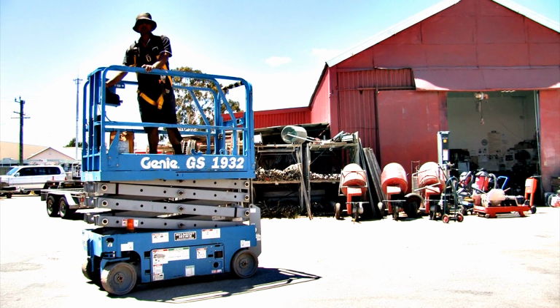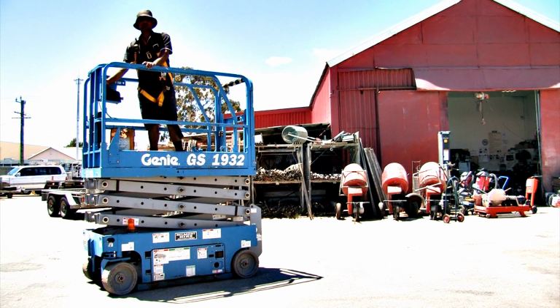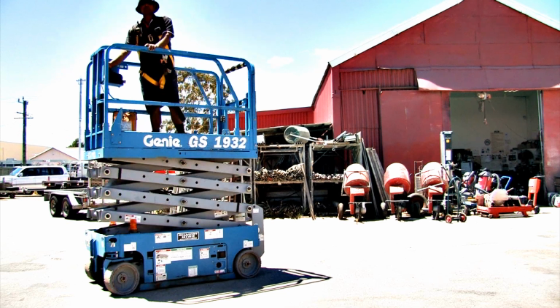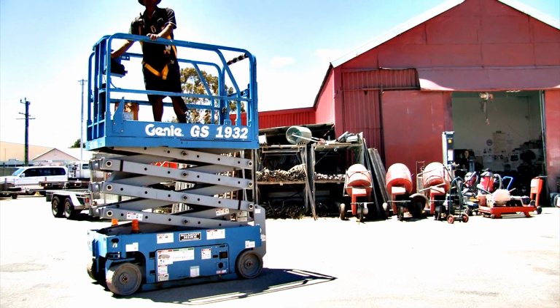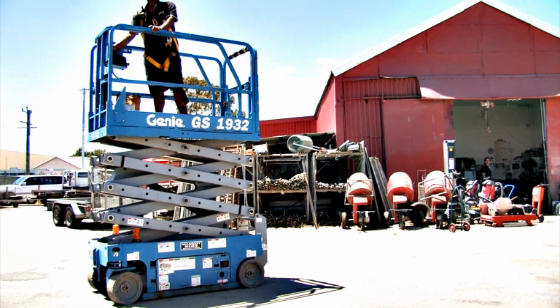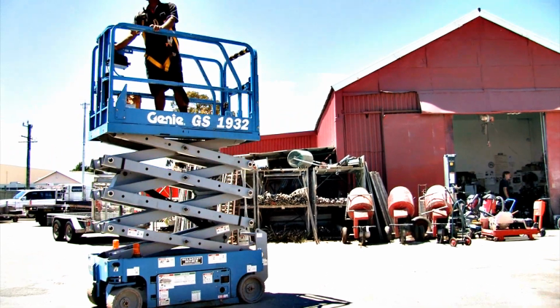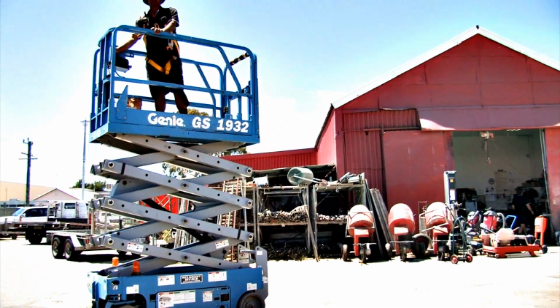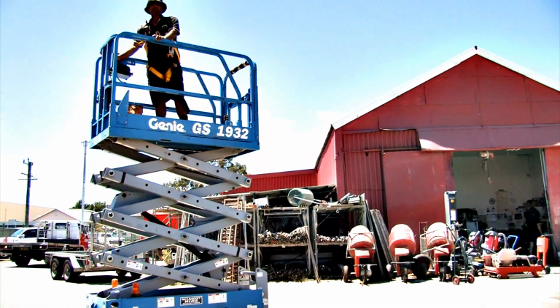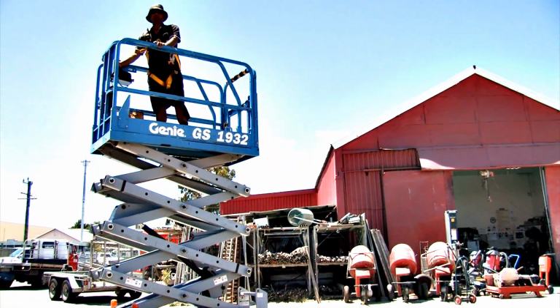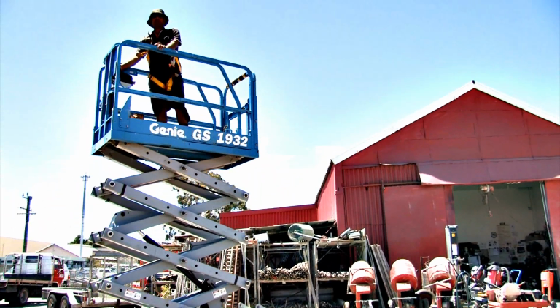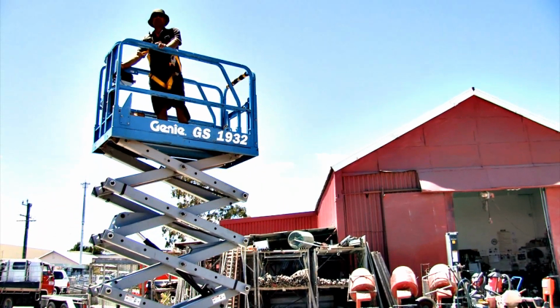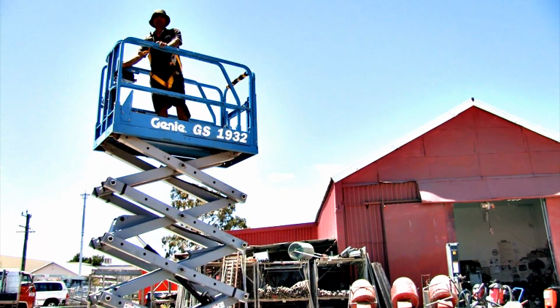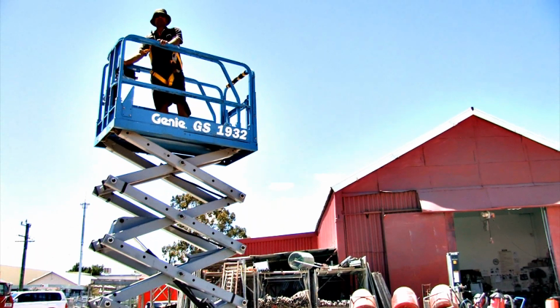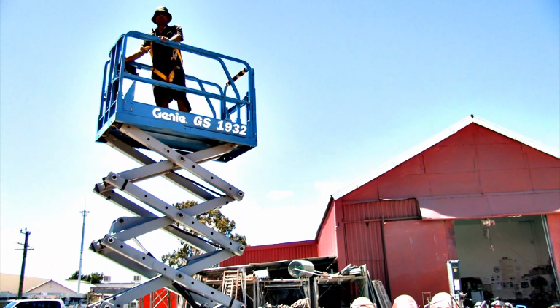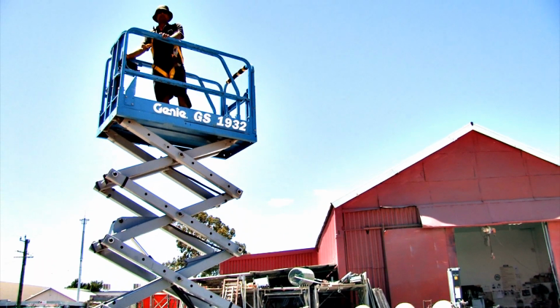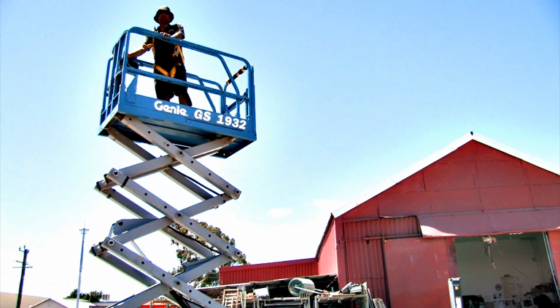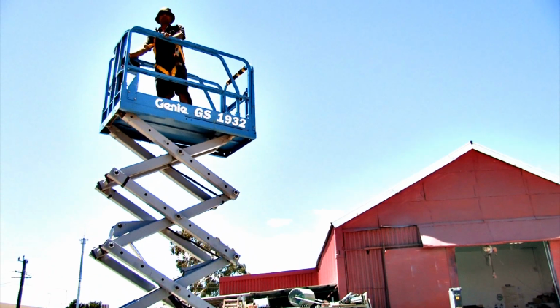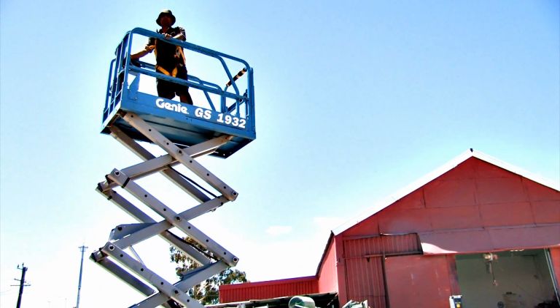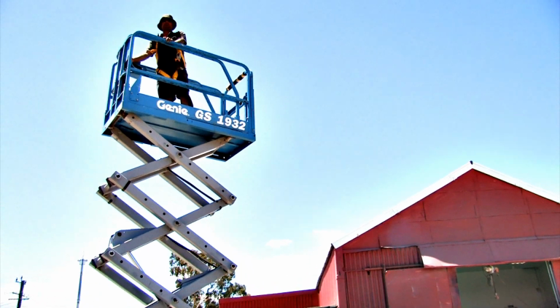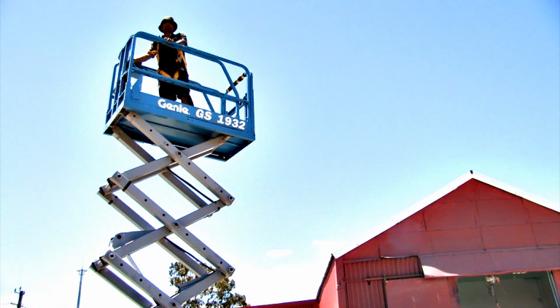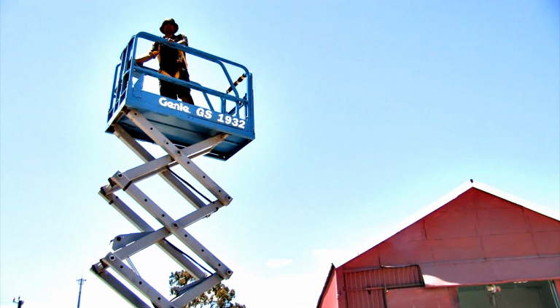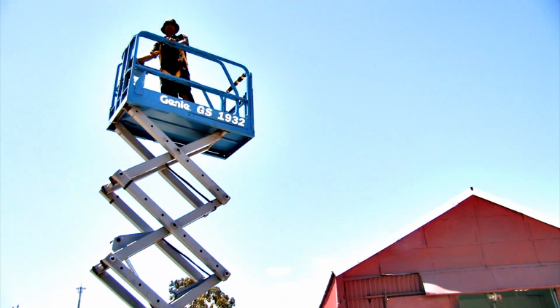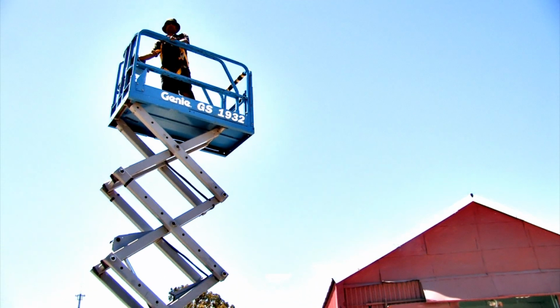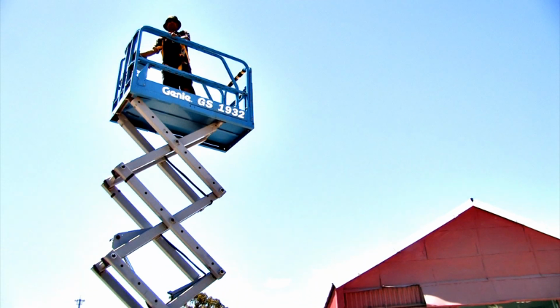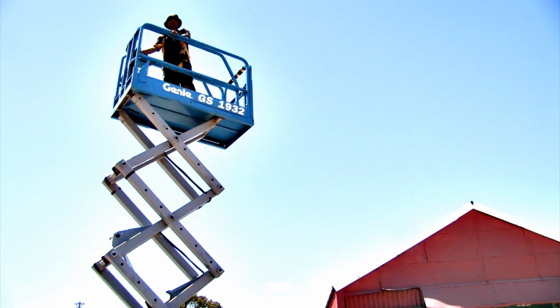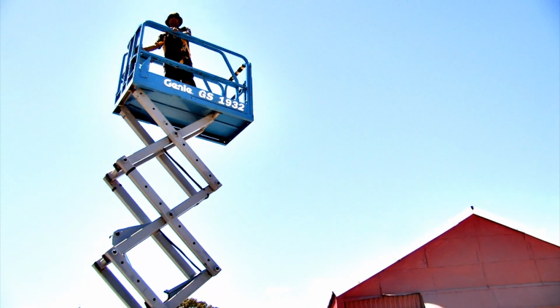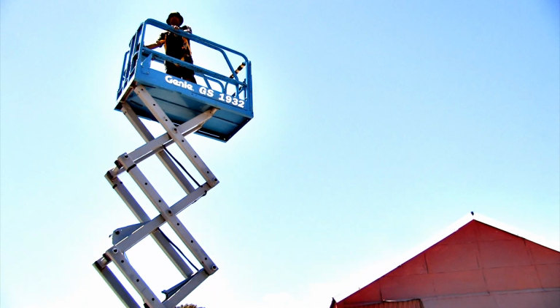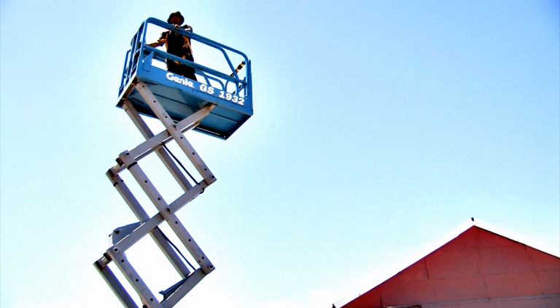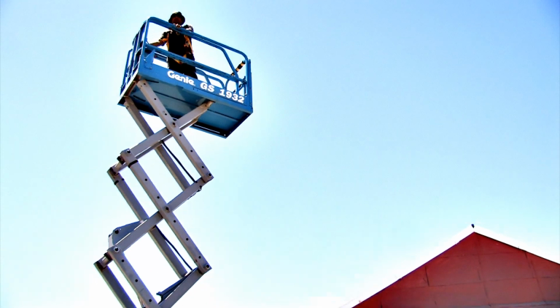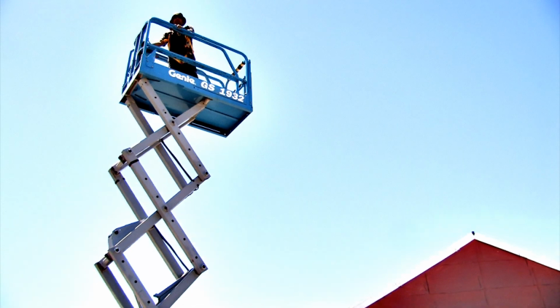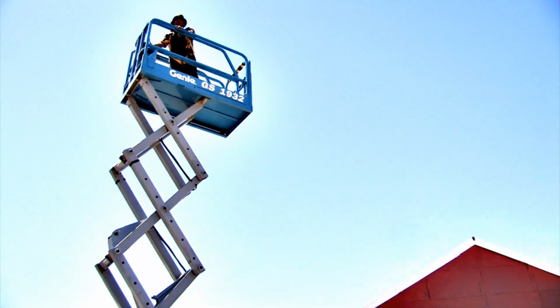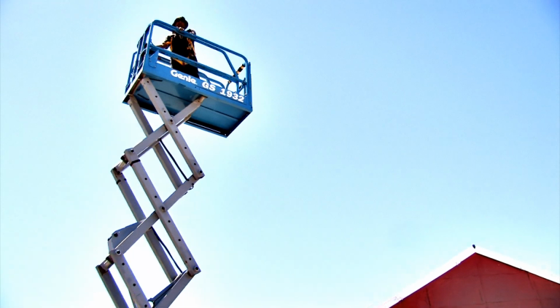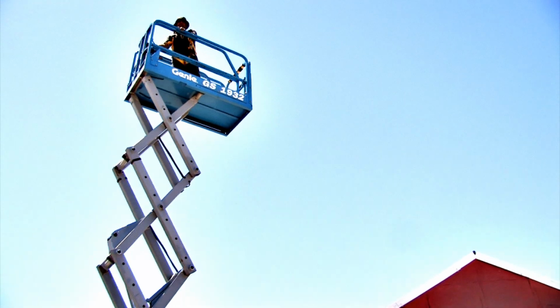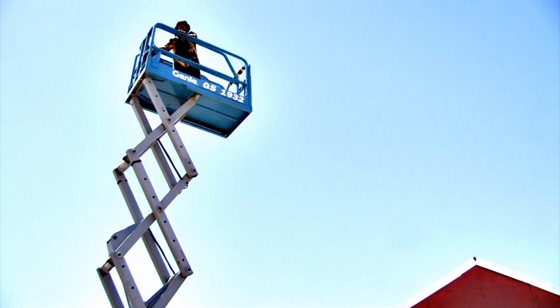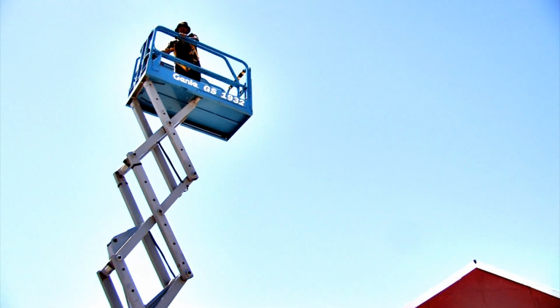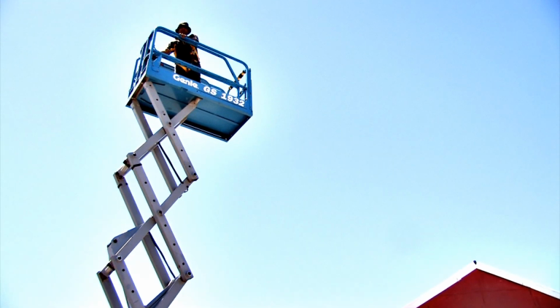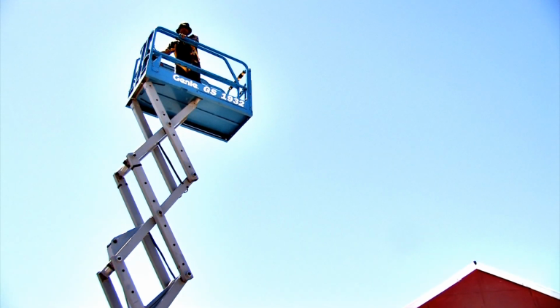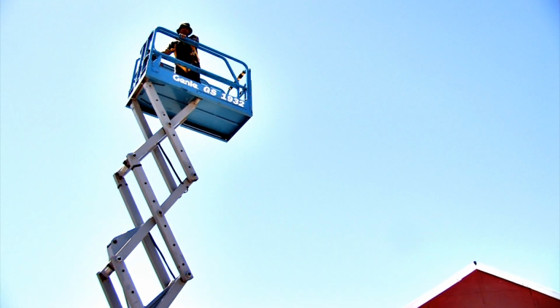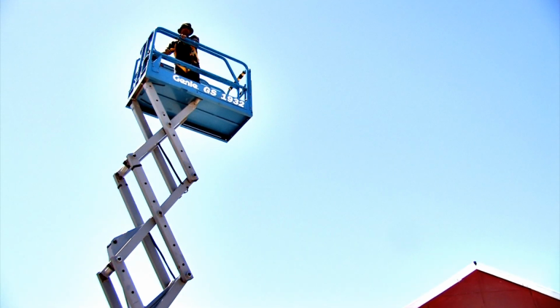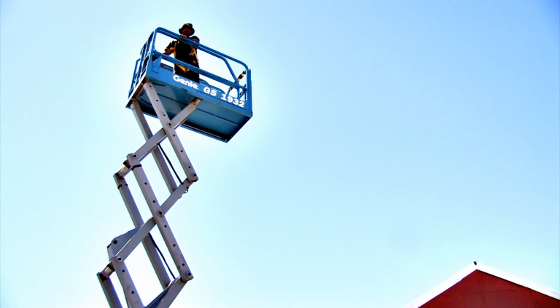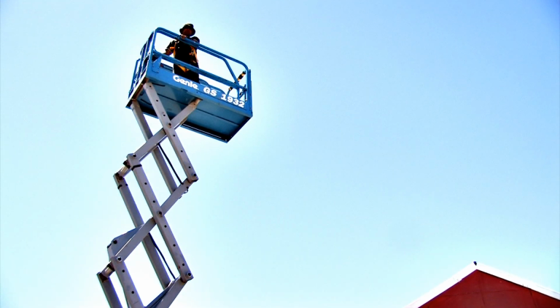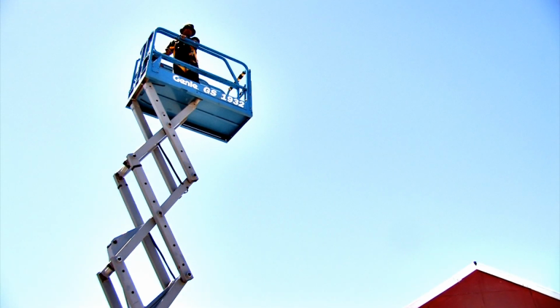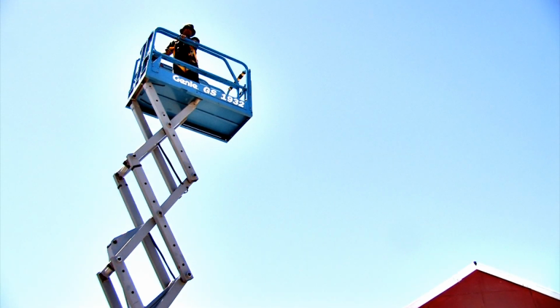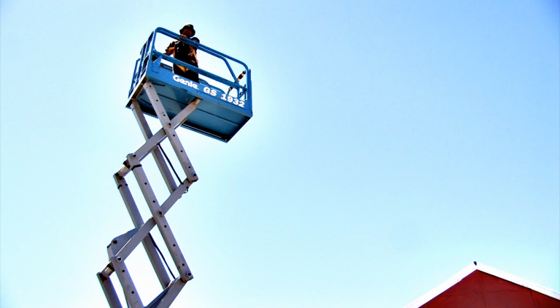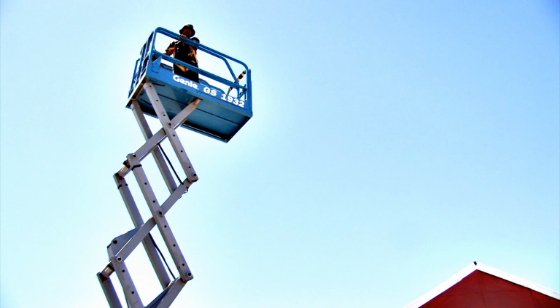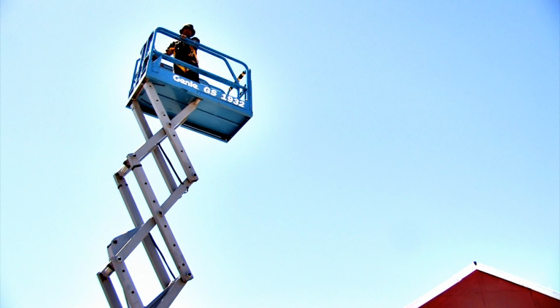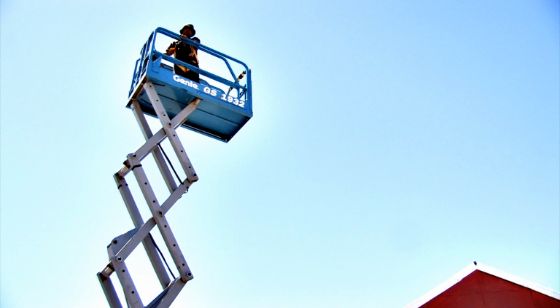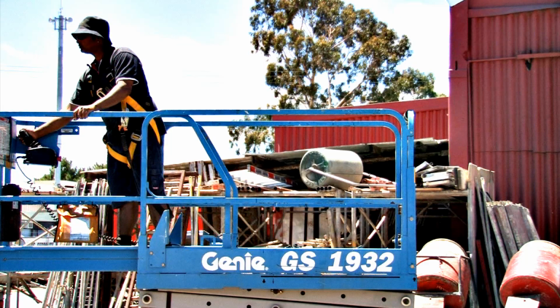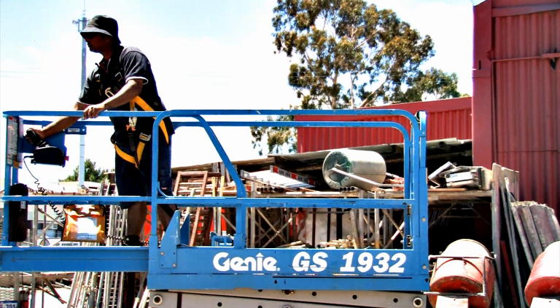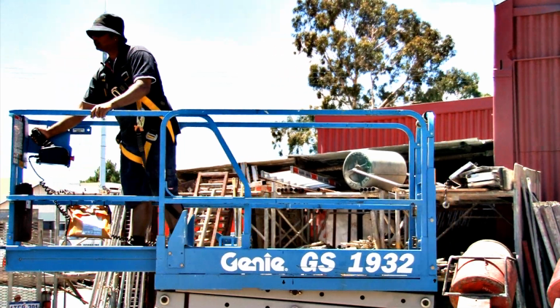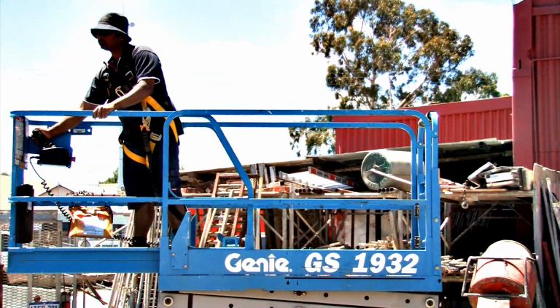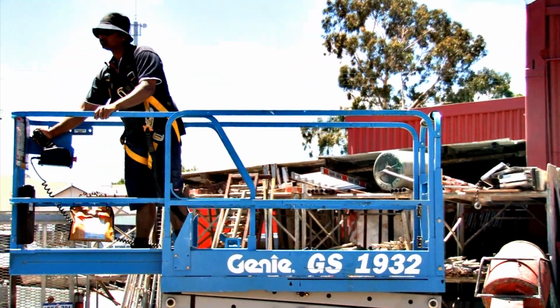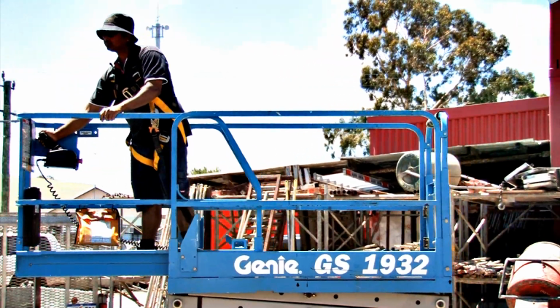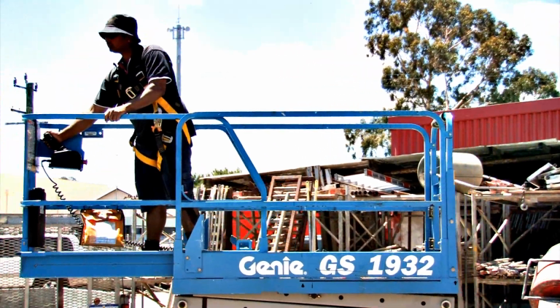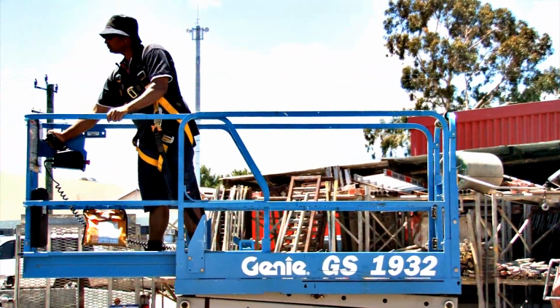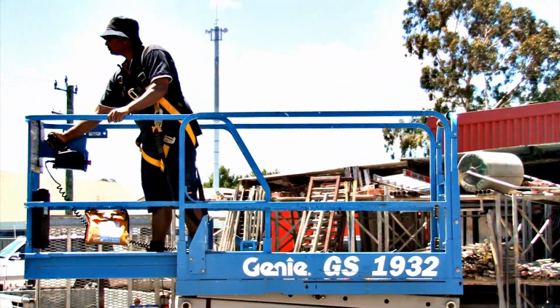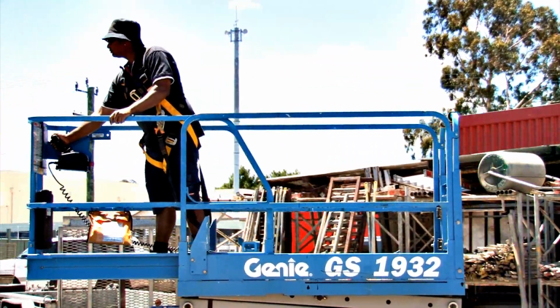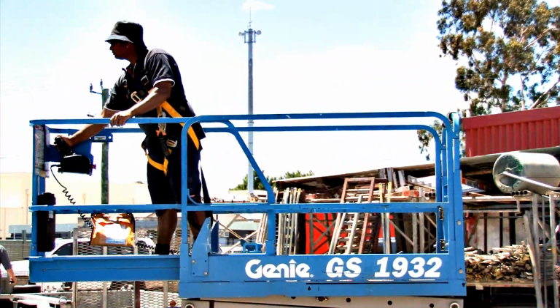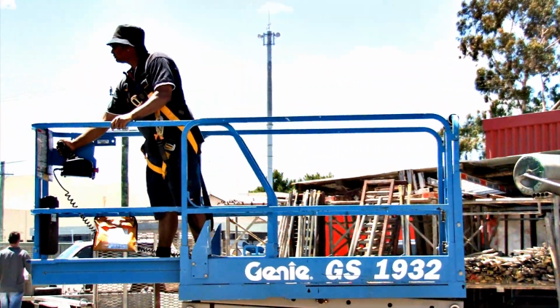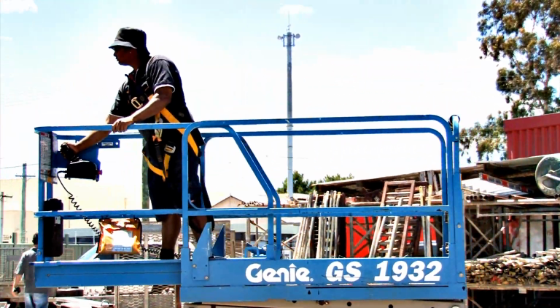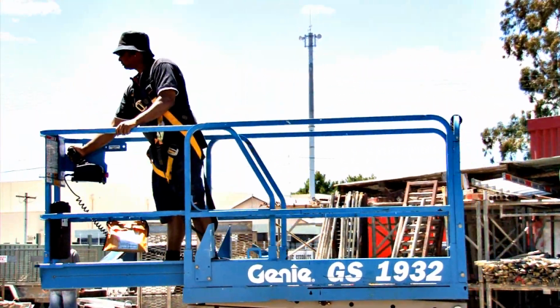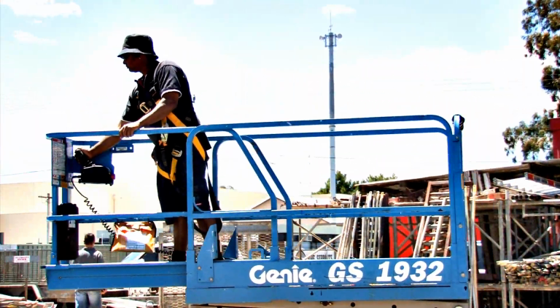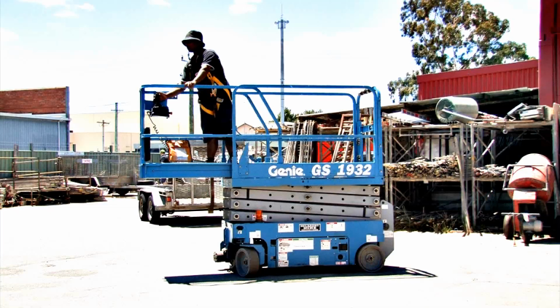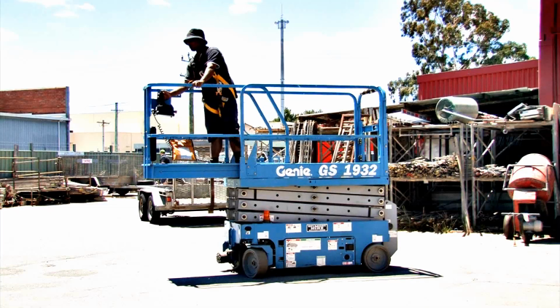We're proud to be a local Western Australian owned company with nearly half a century of experience in the equipment rental industry.